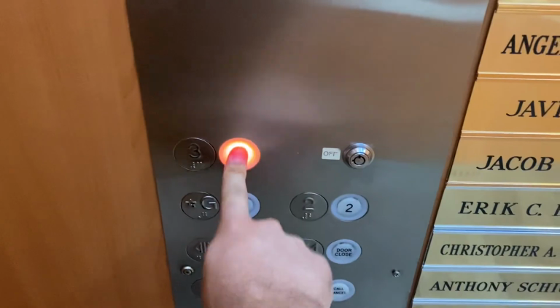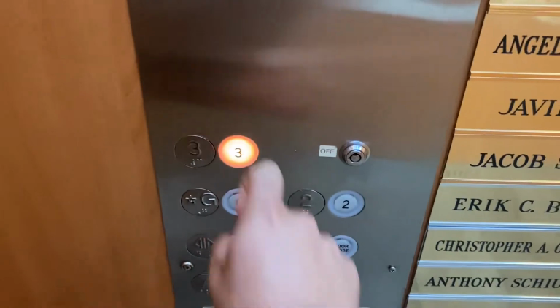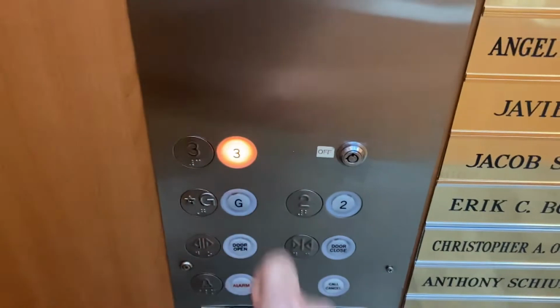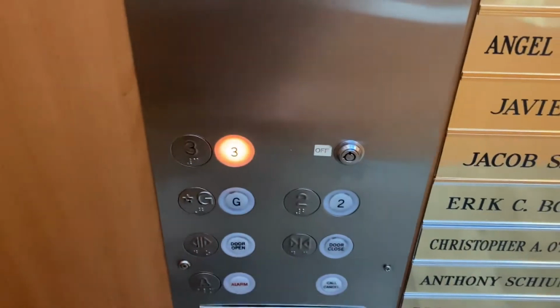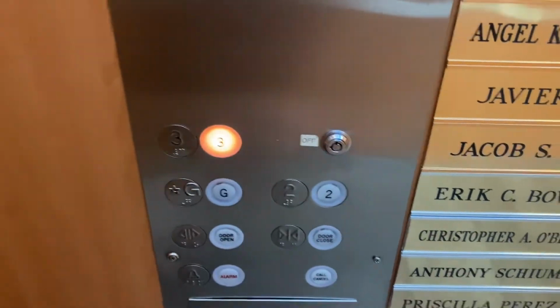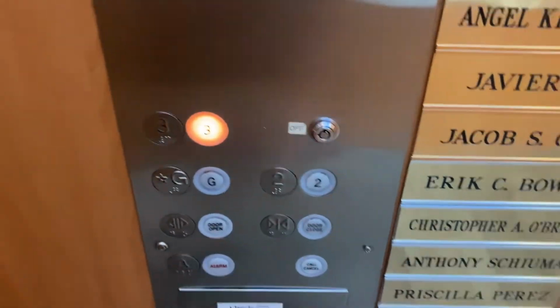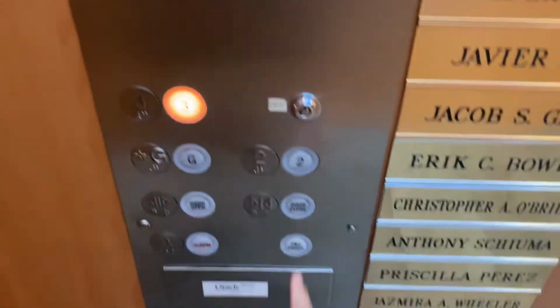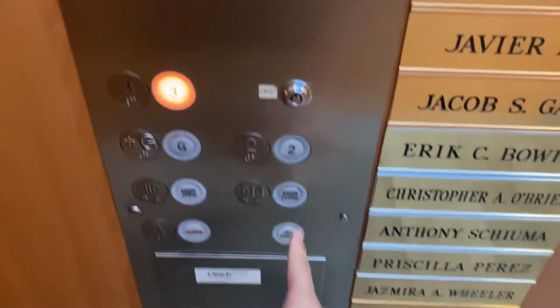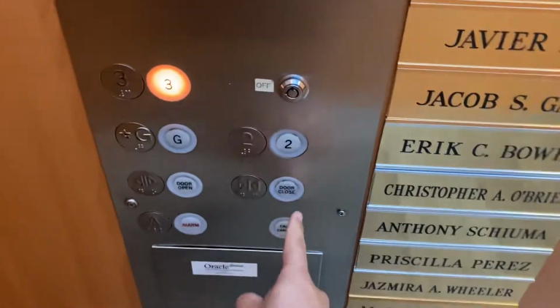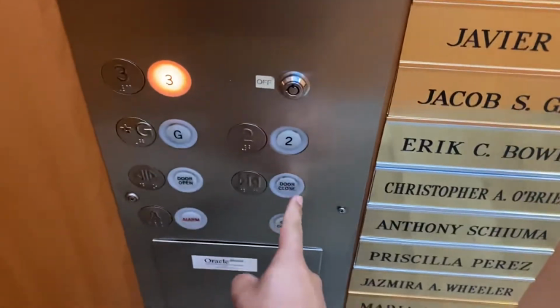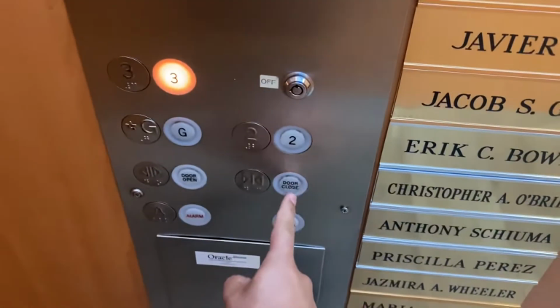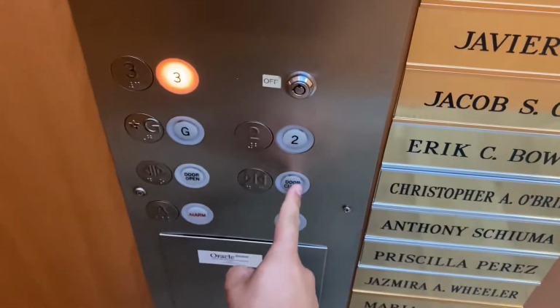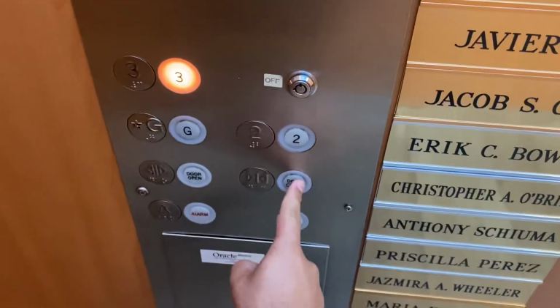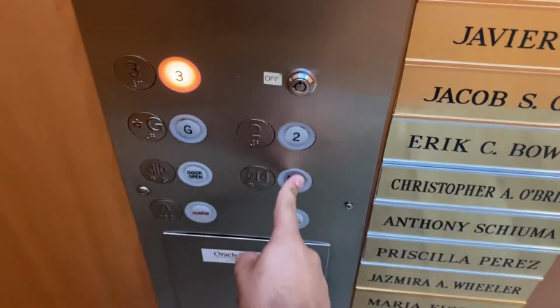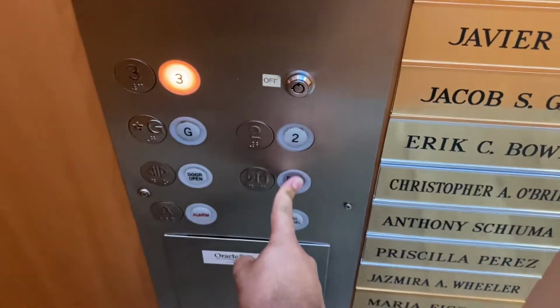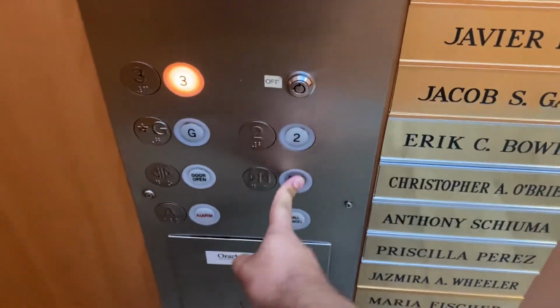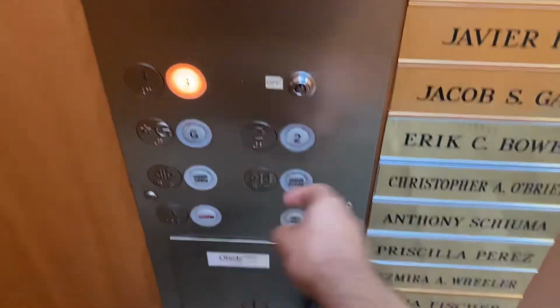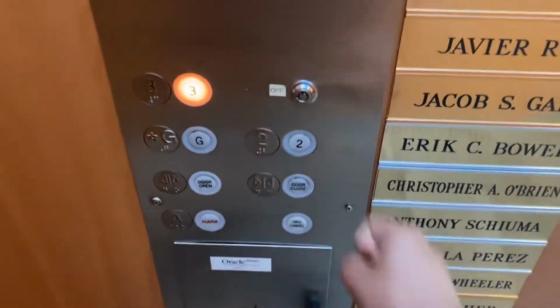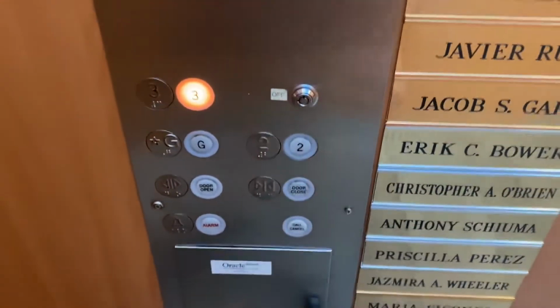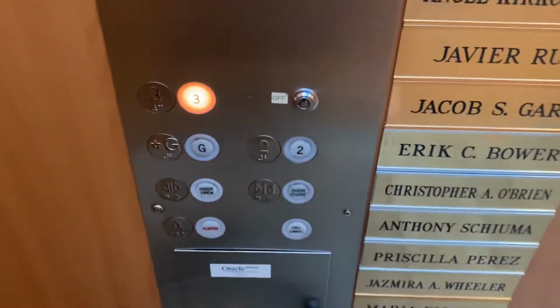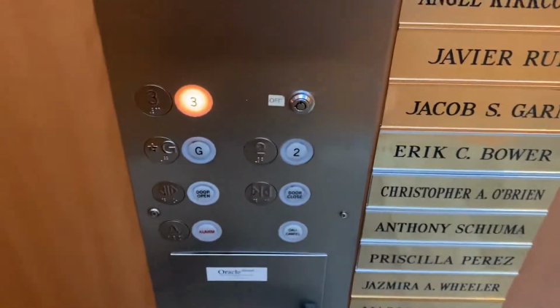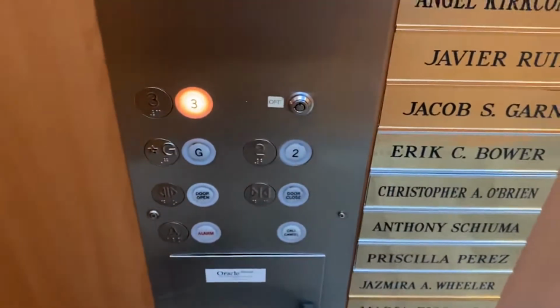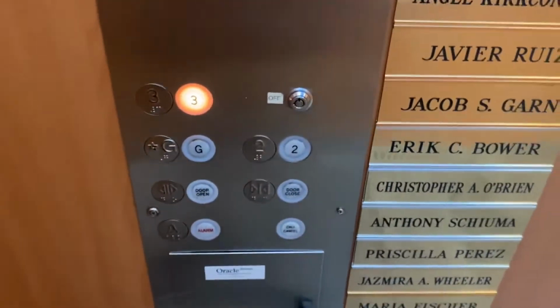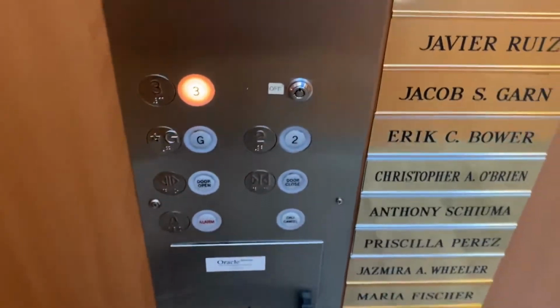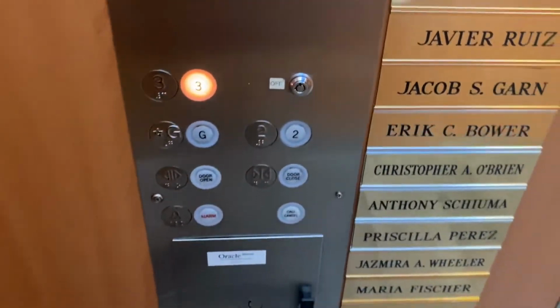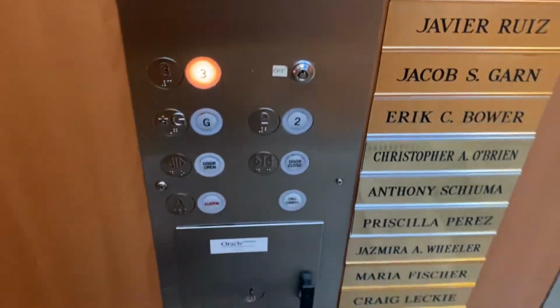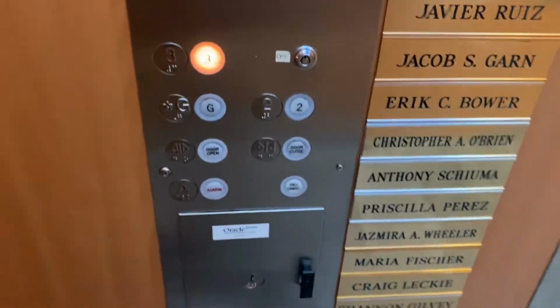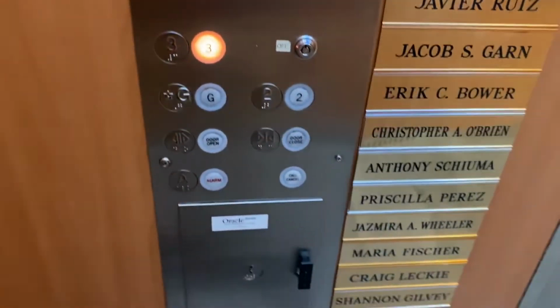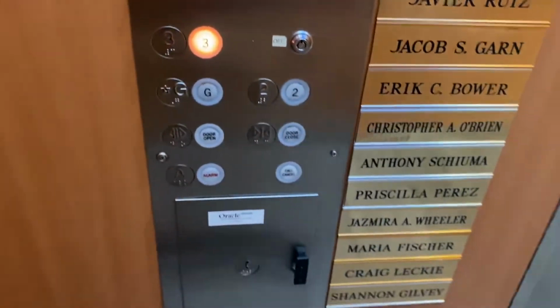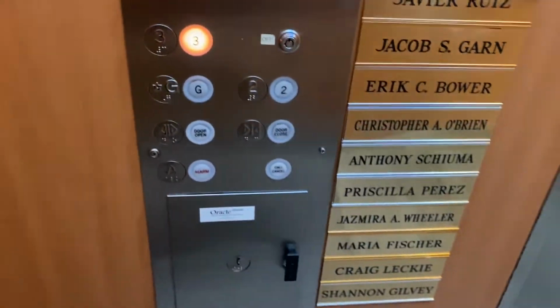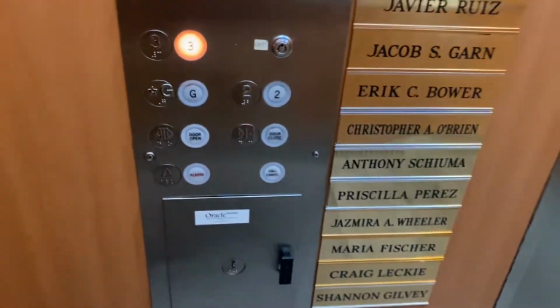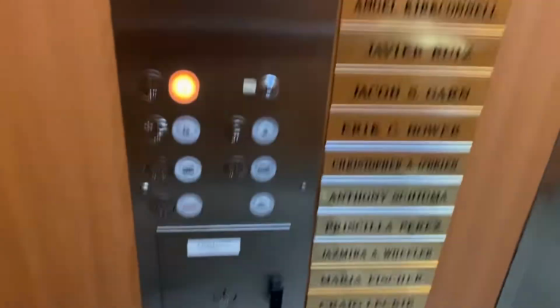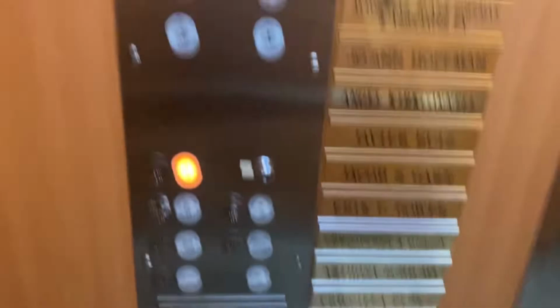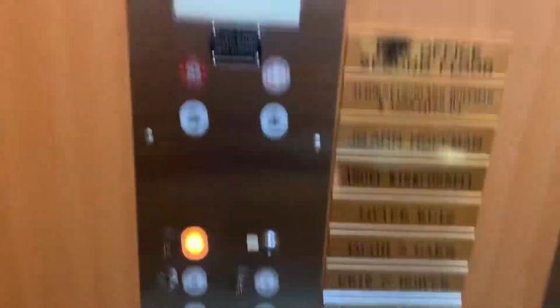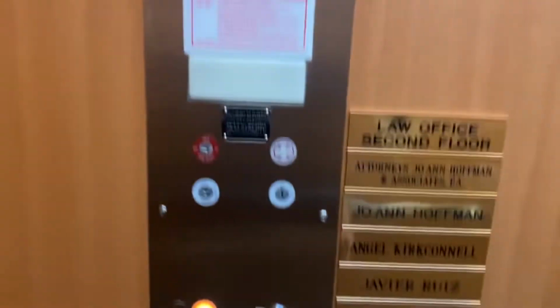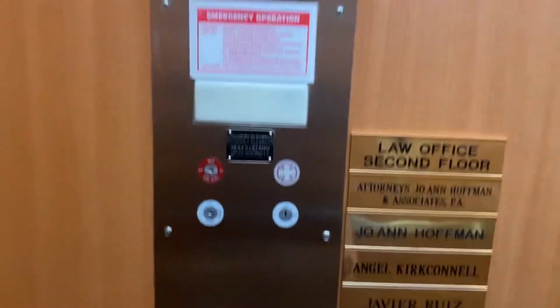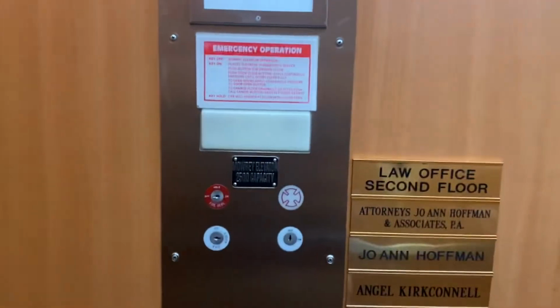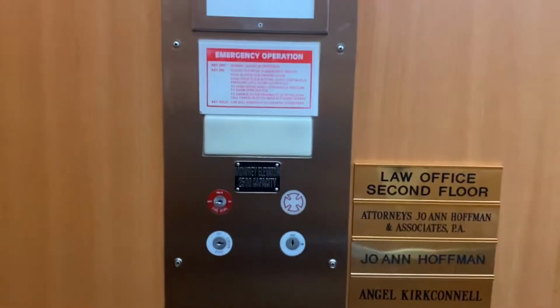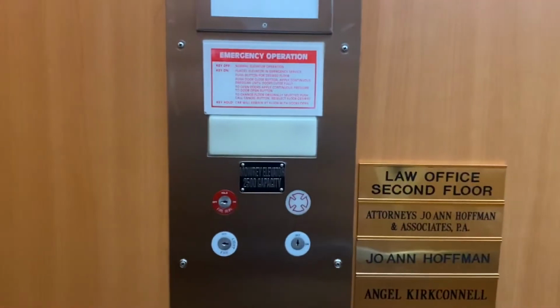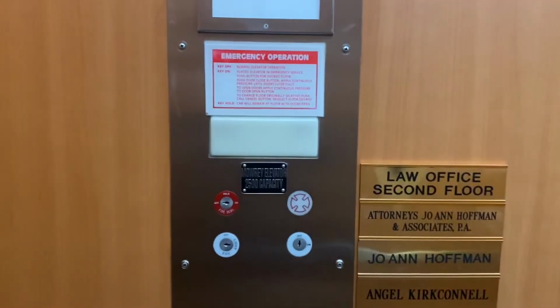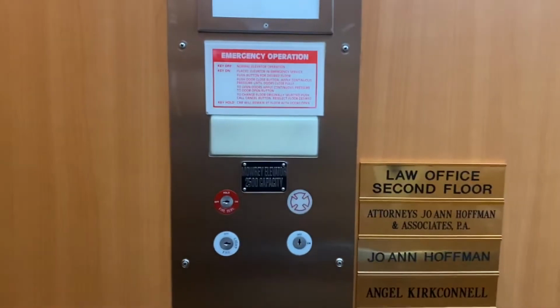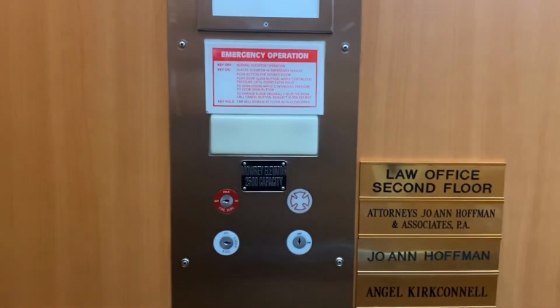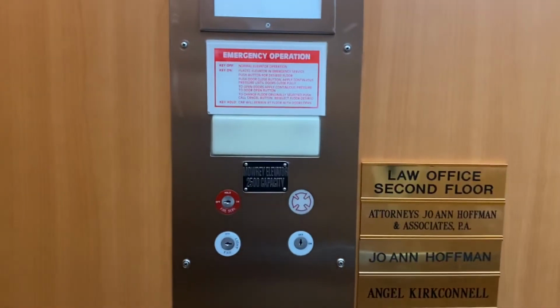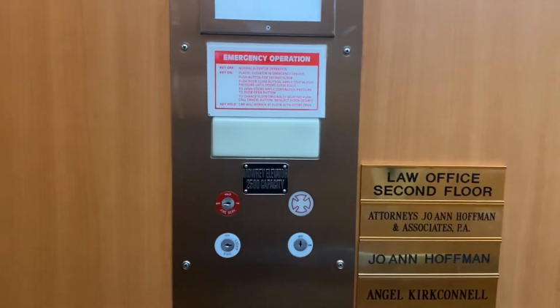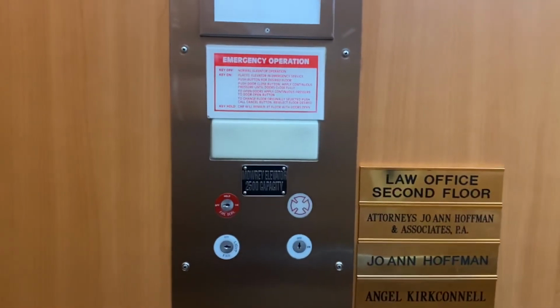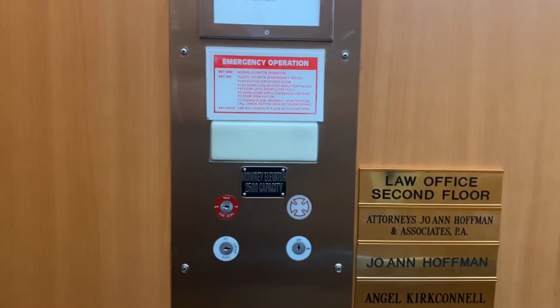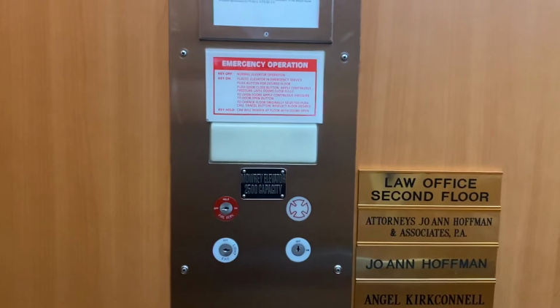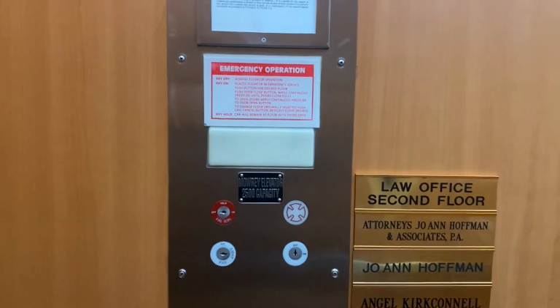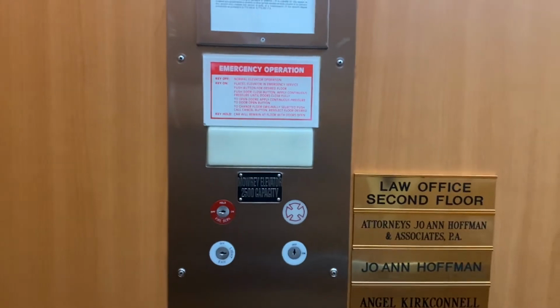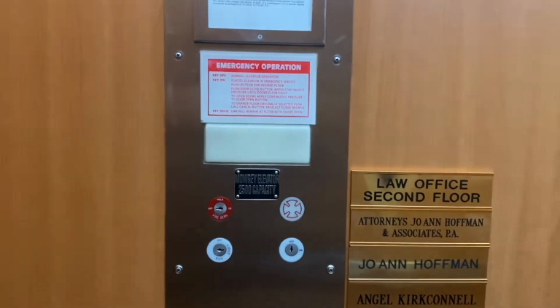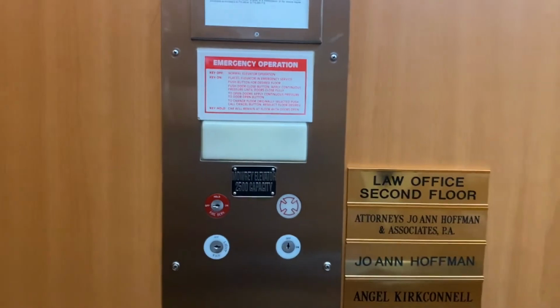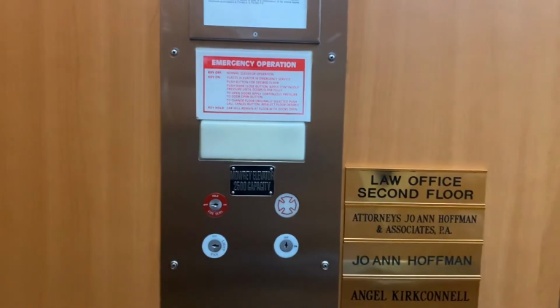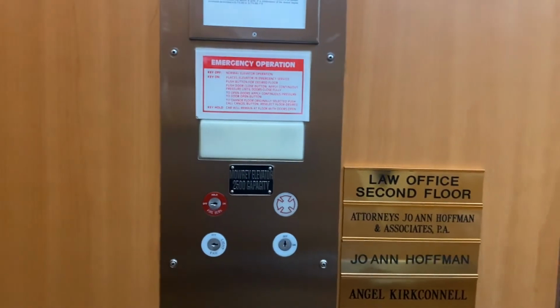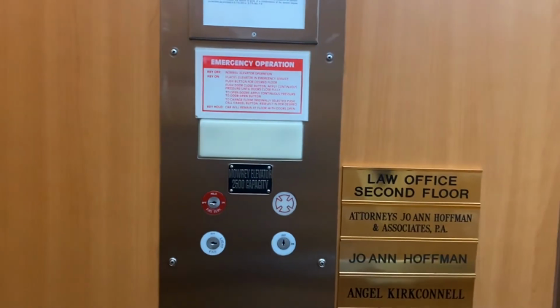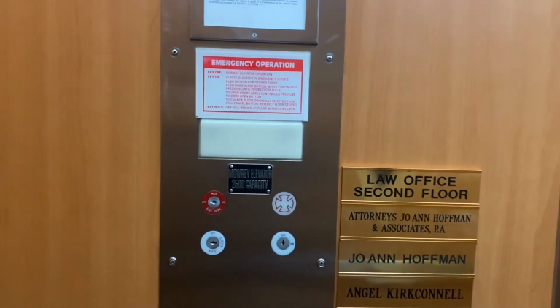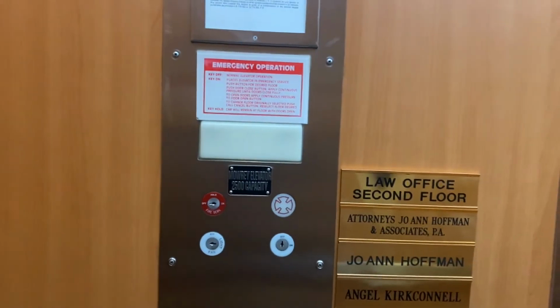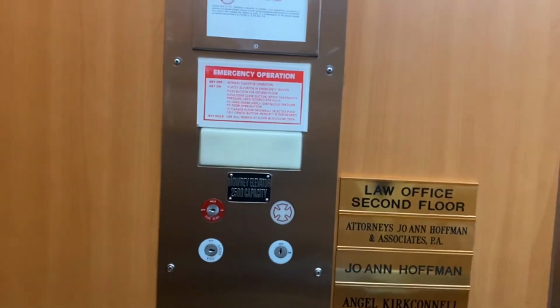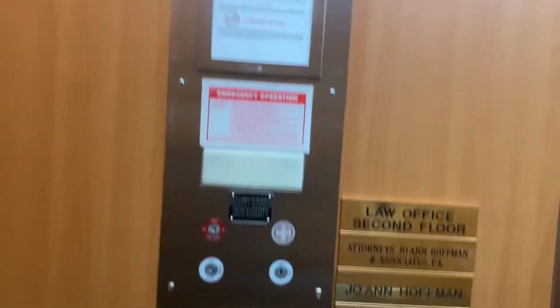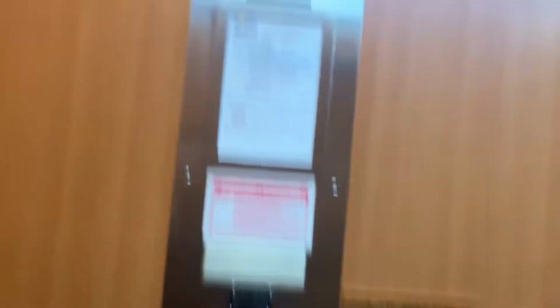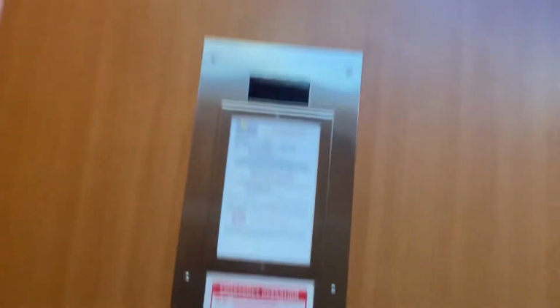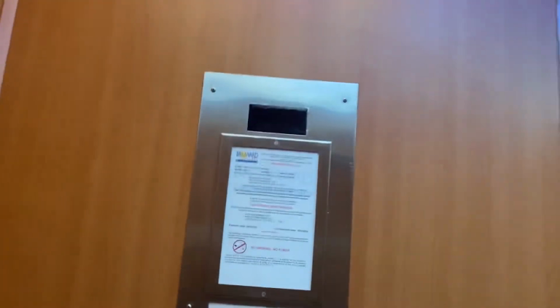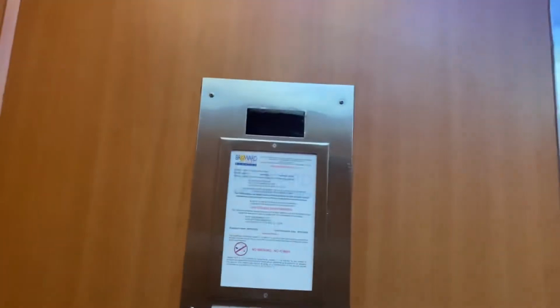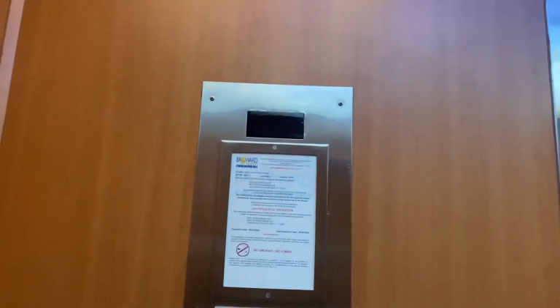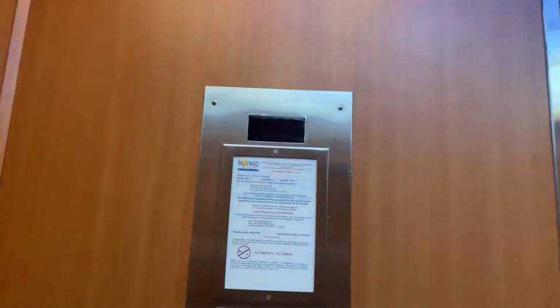Three. It's a Mallory elevator, 2,900 lb capacity. Here we go.